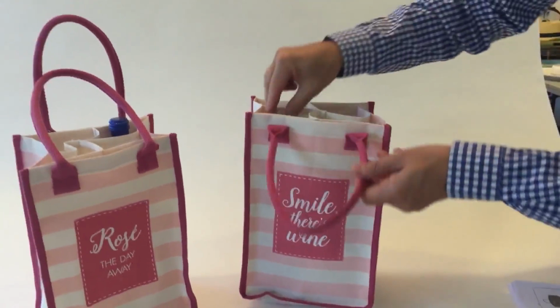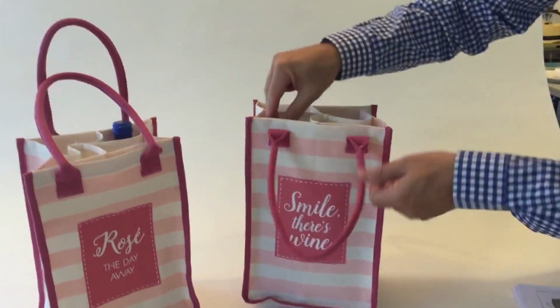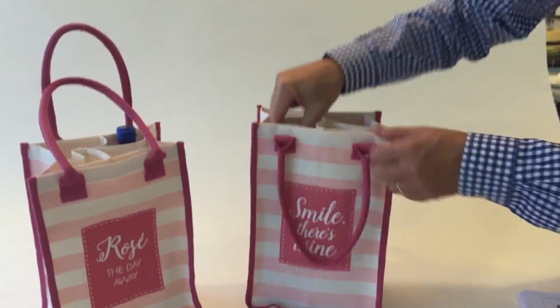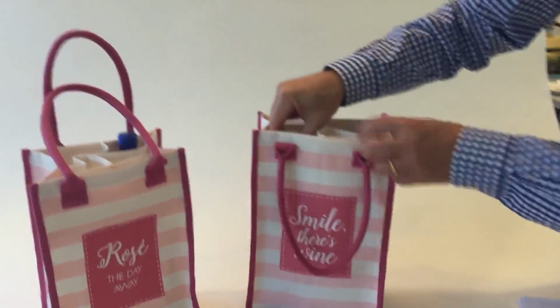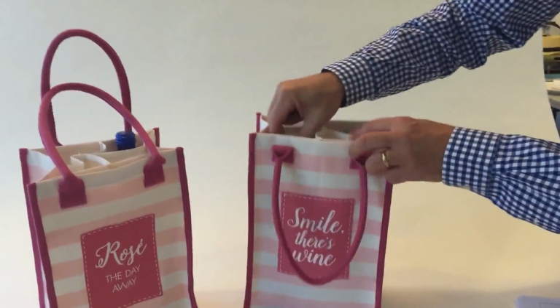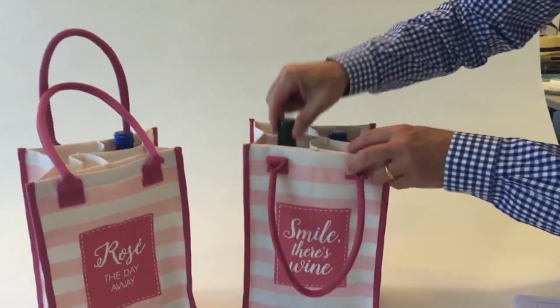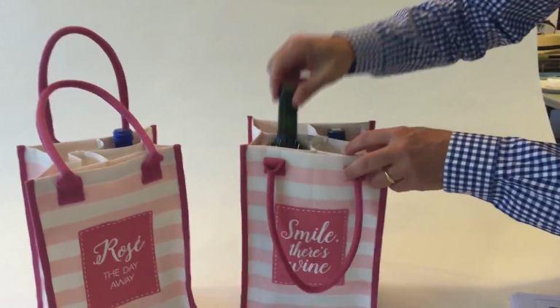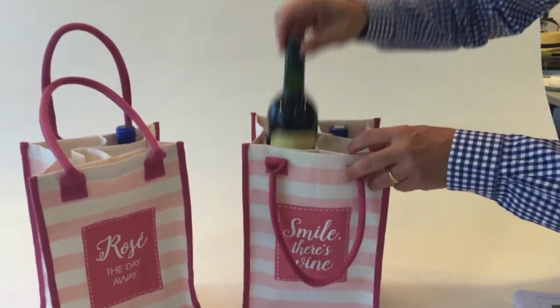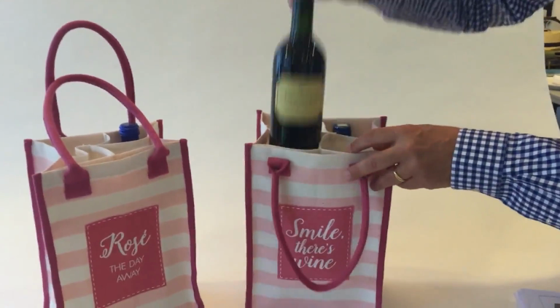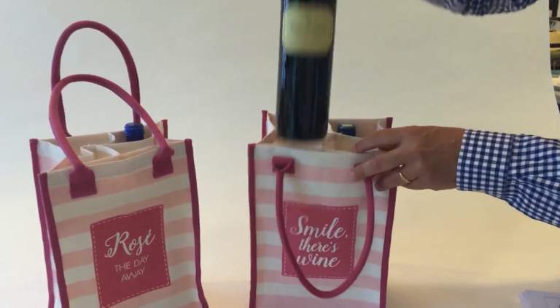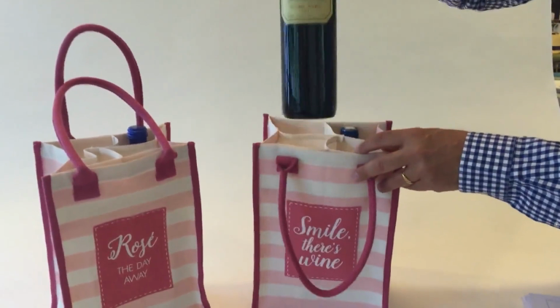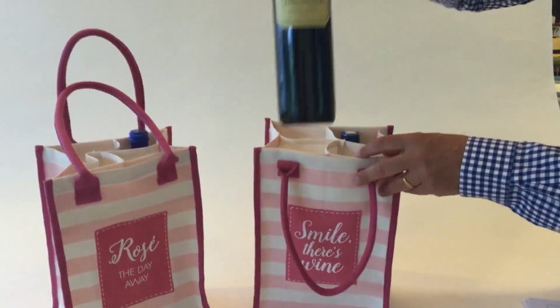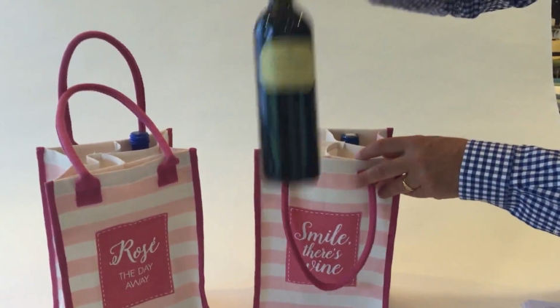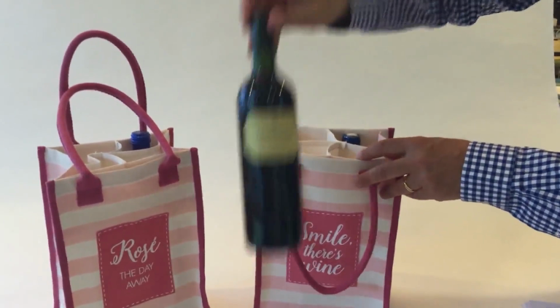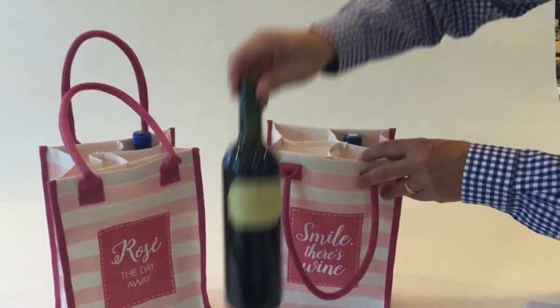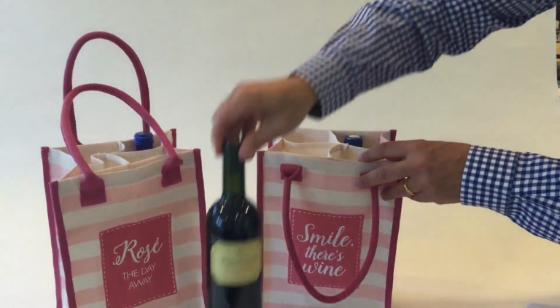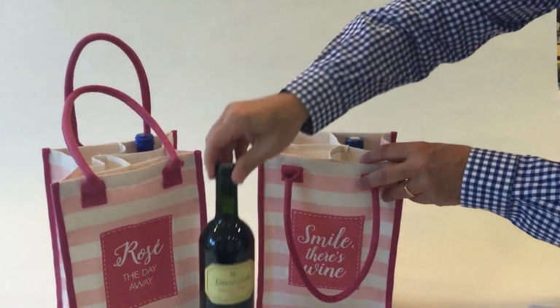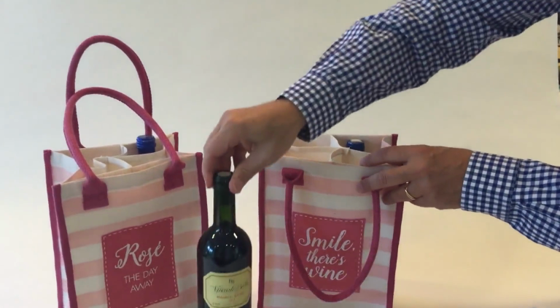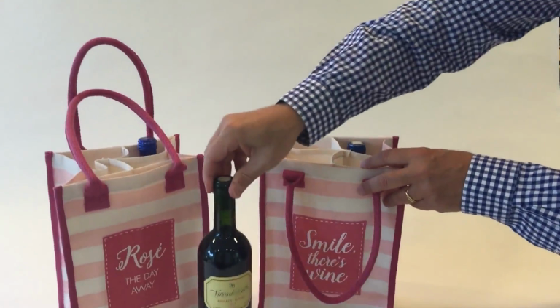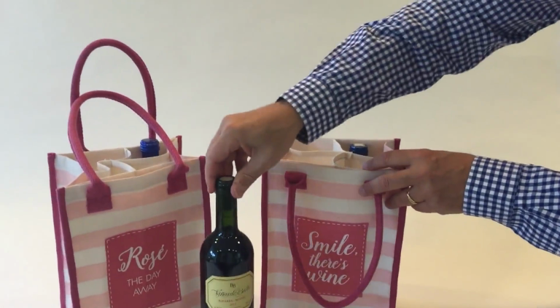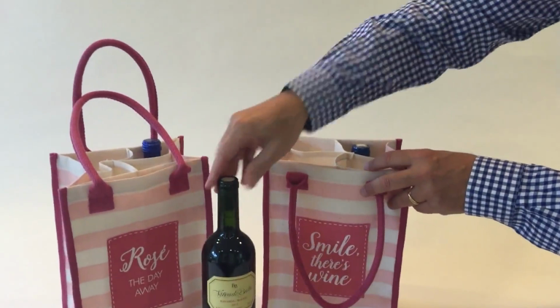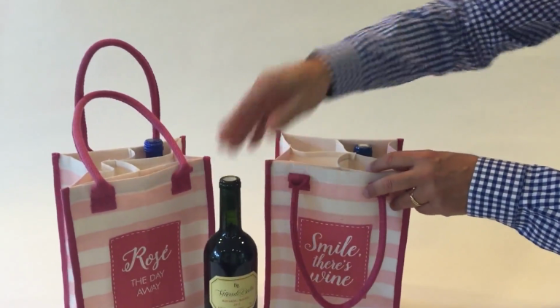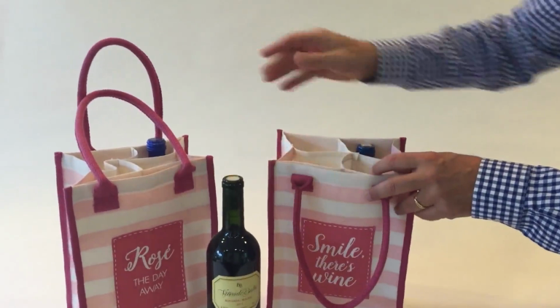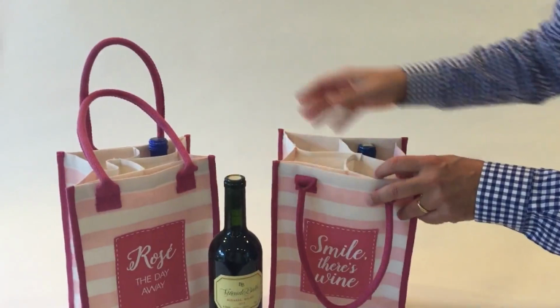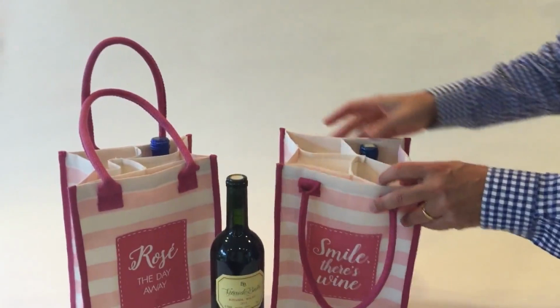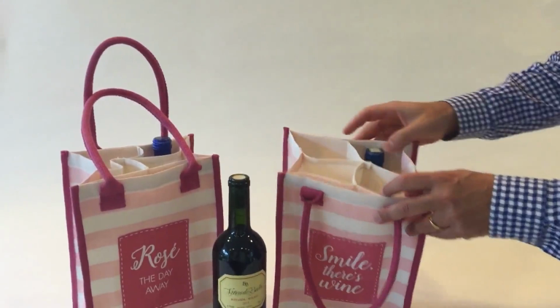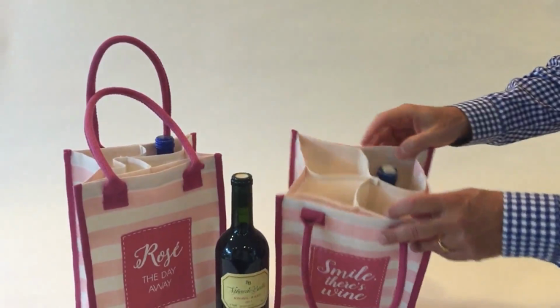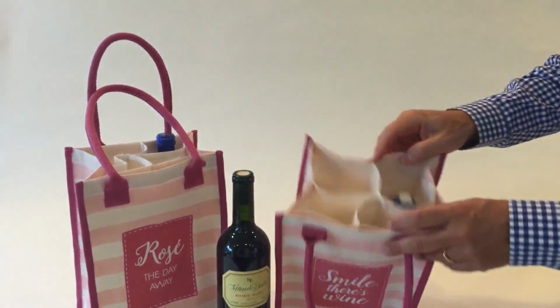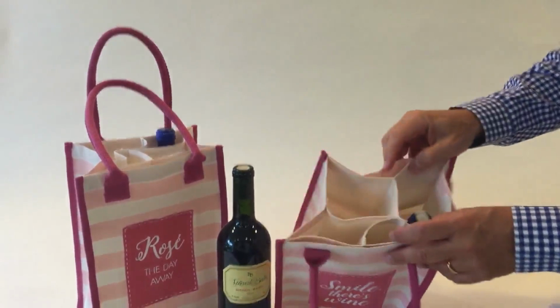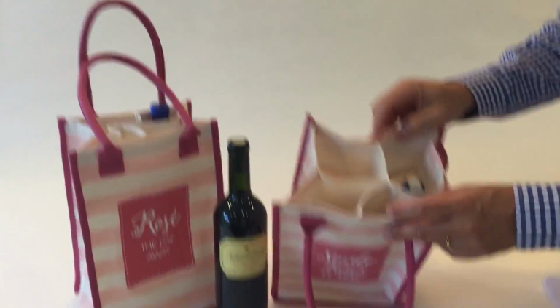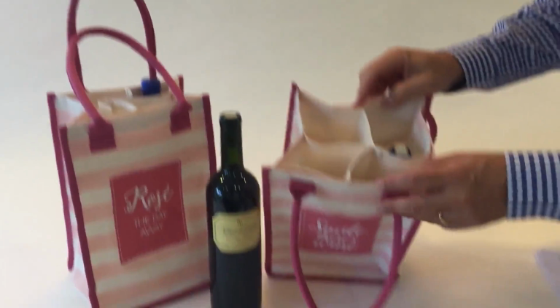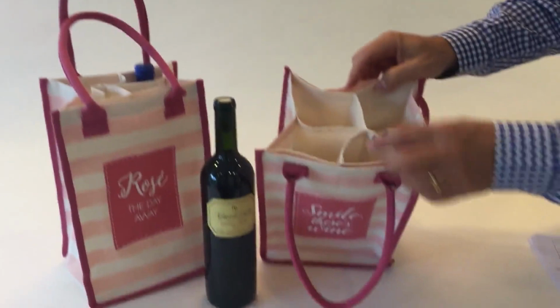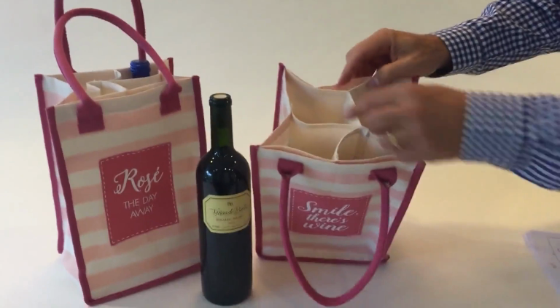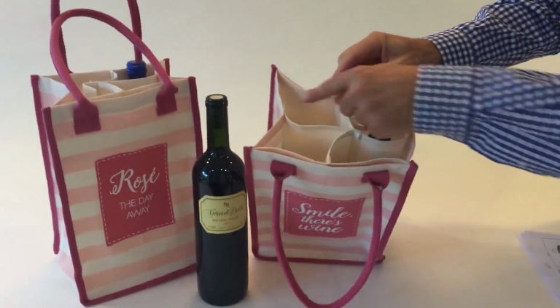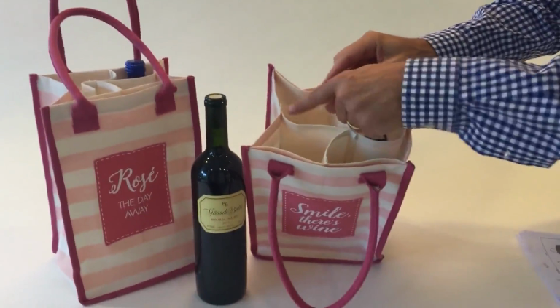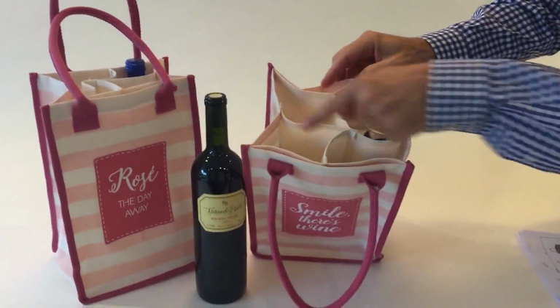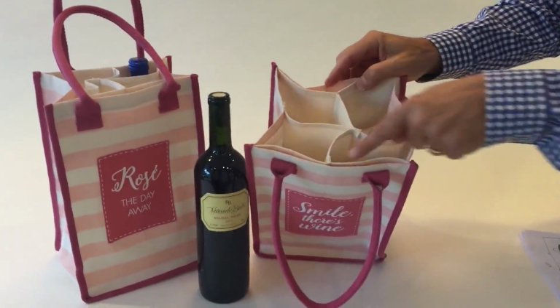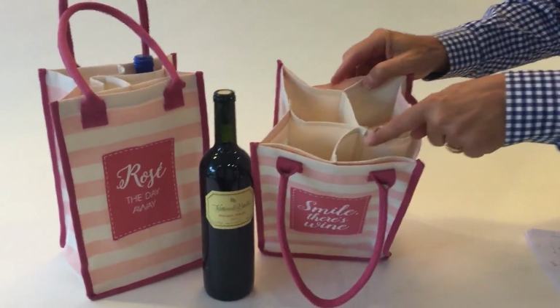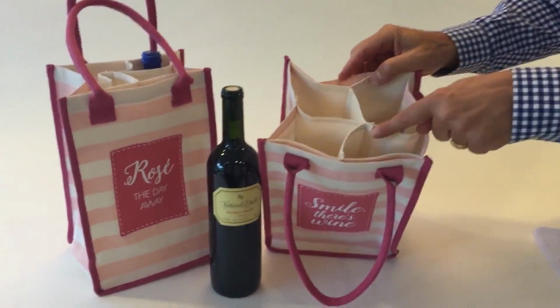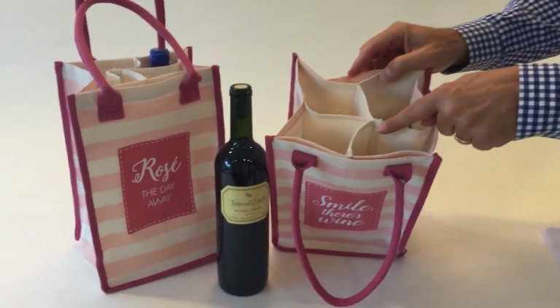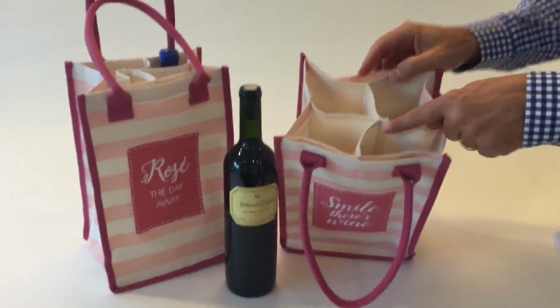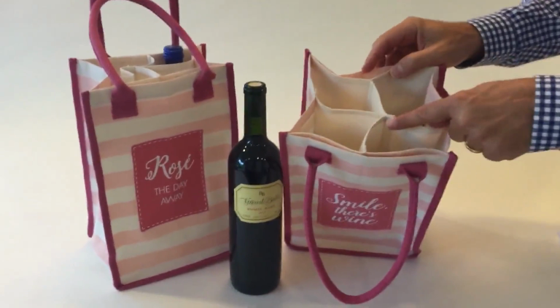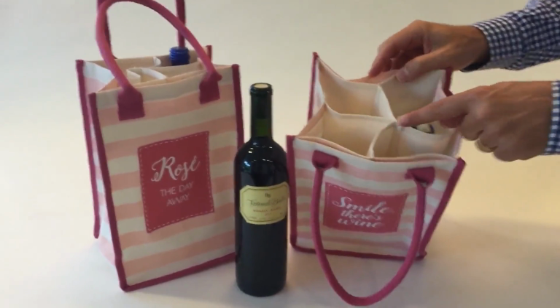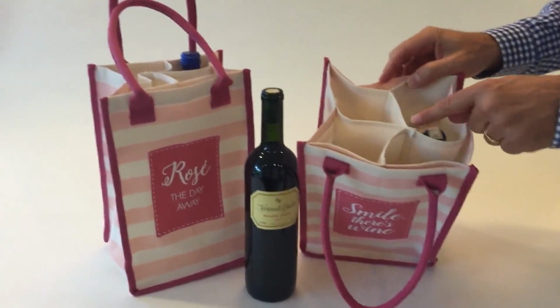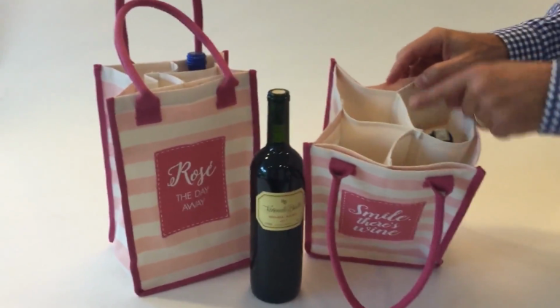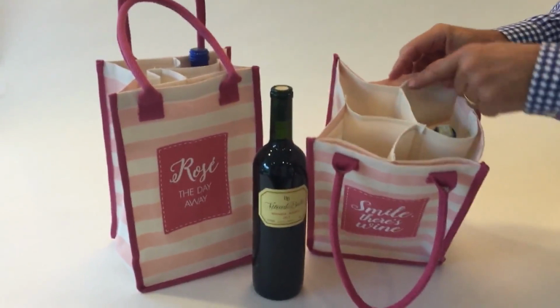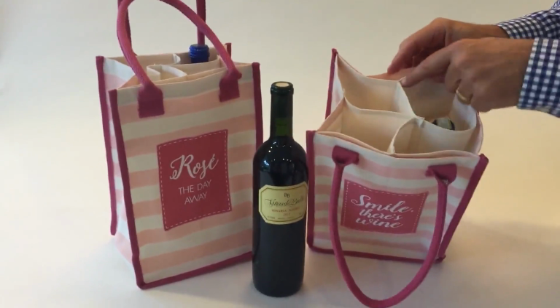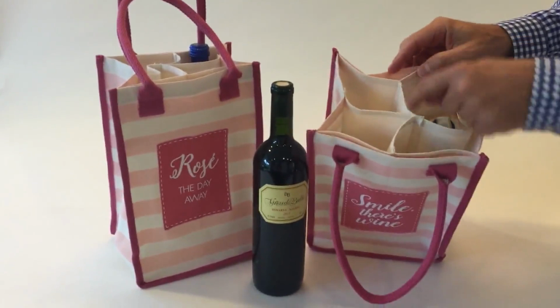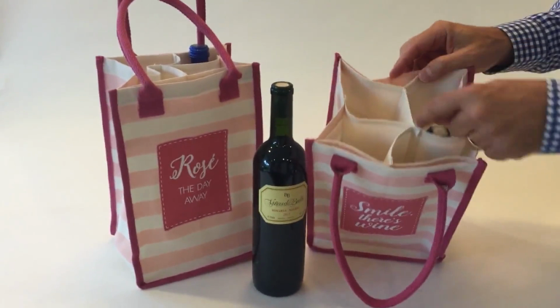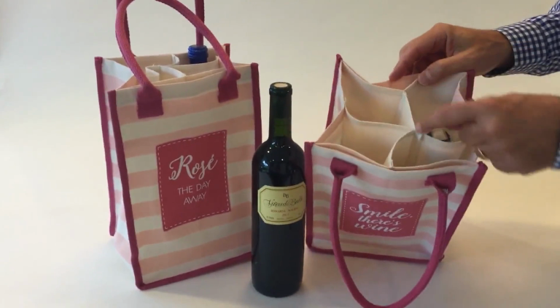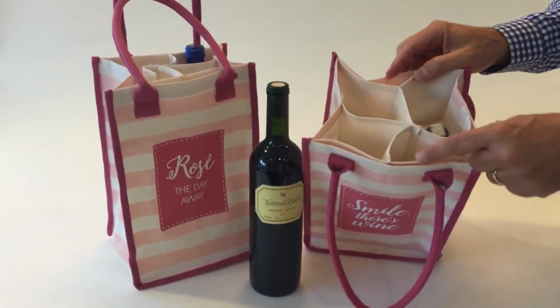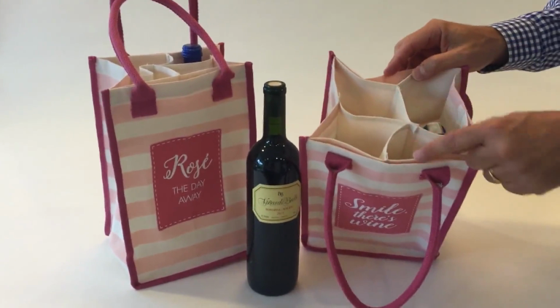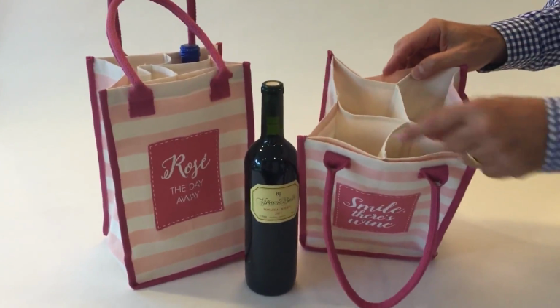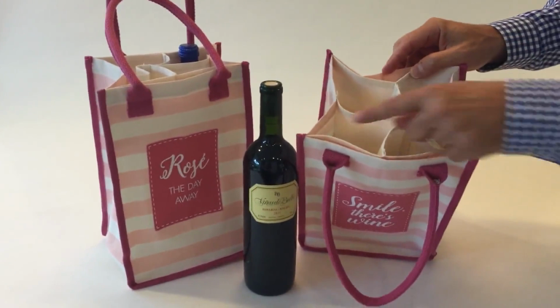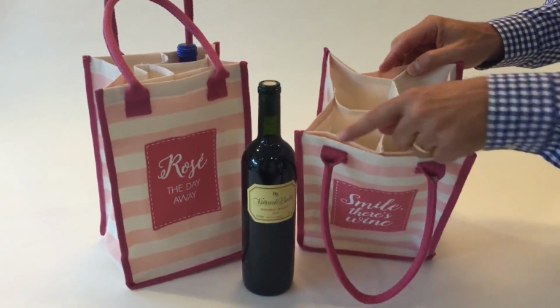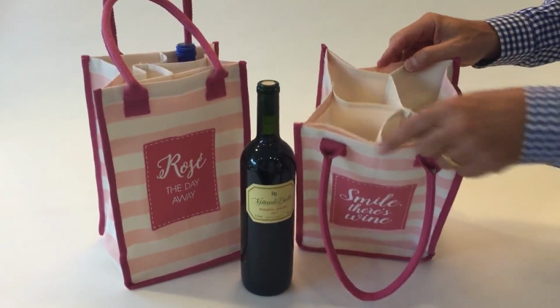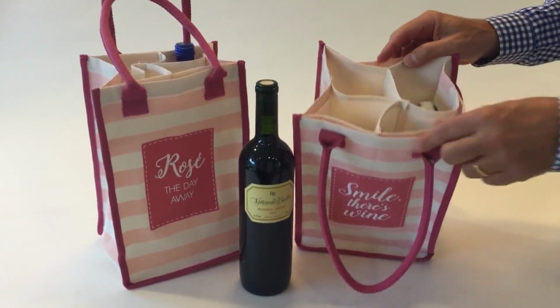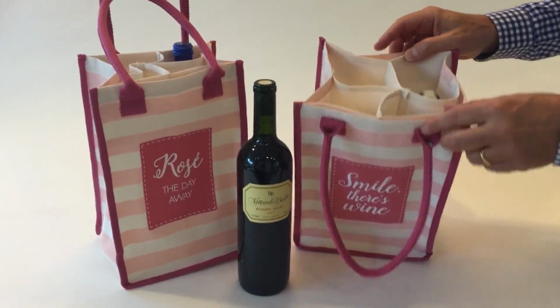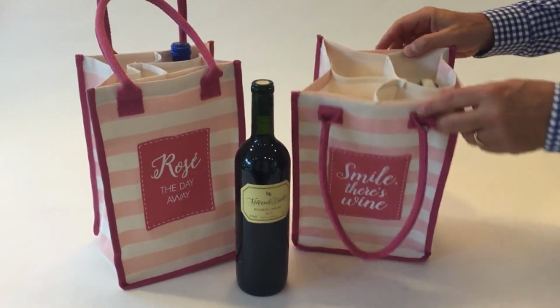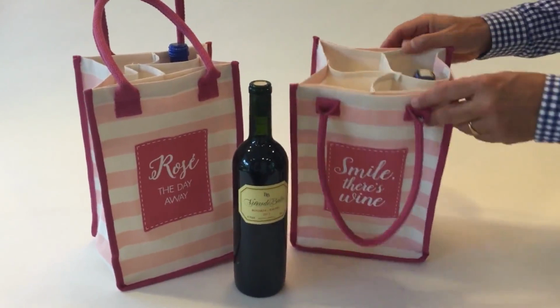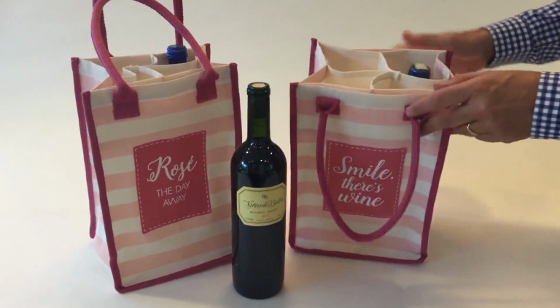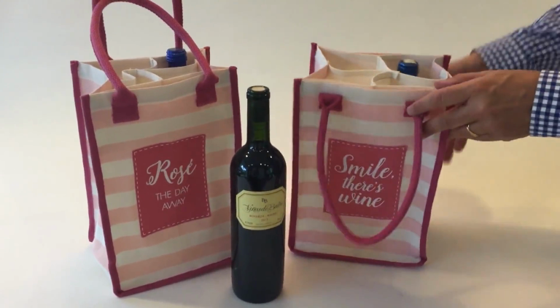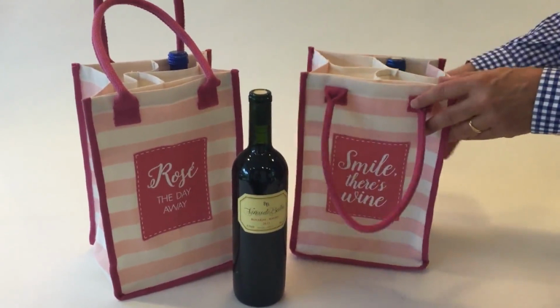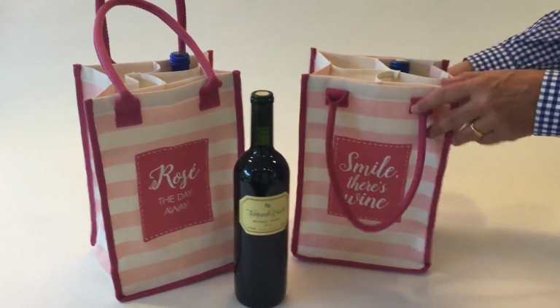These bags actually hold four wine bottles, and inside there is a section here, all made out of cotton — this is all stitched.